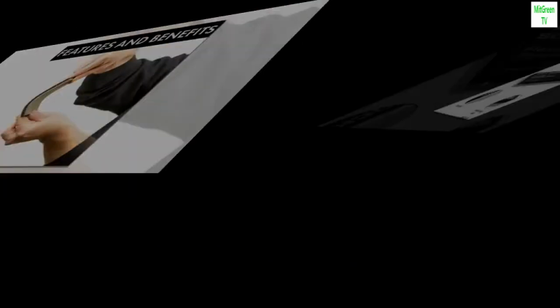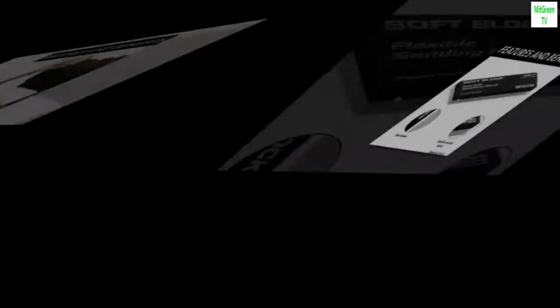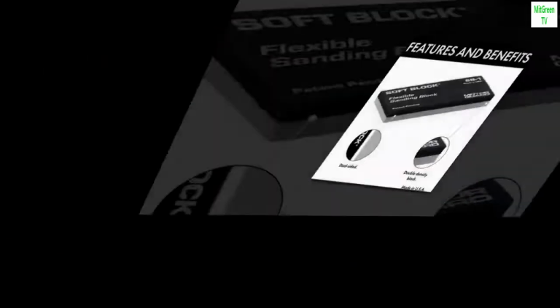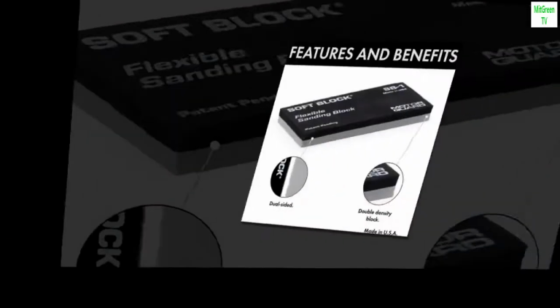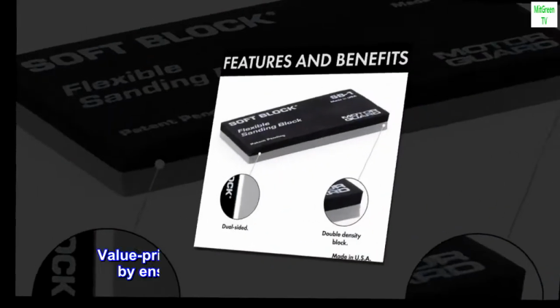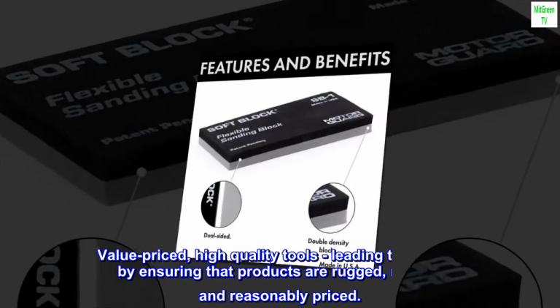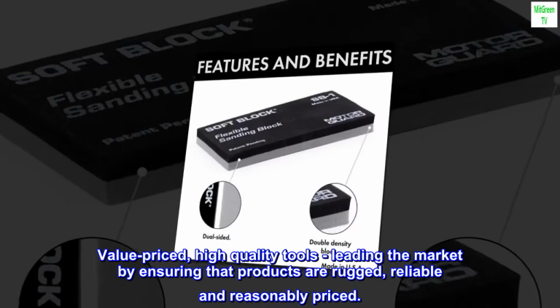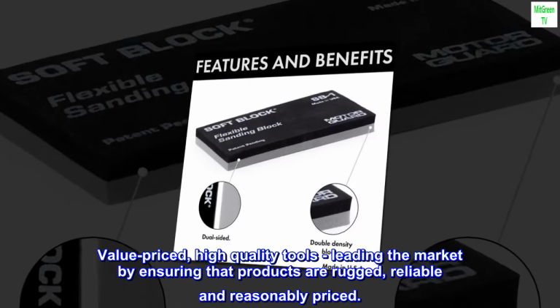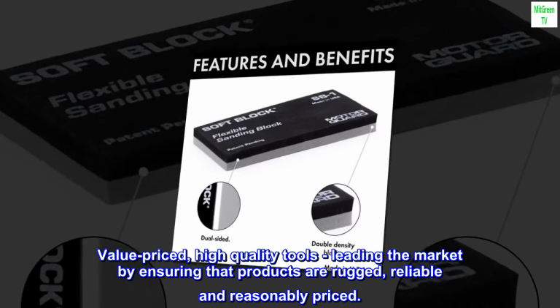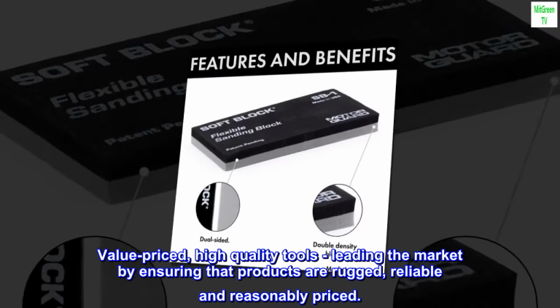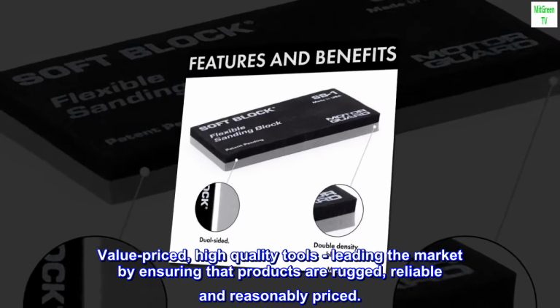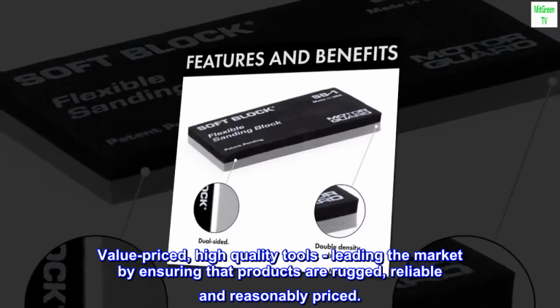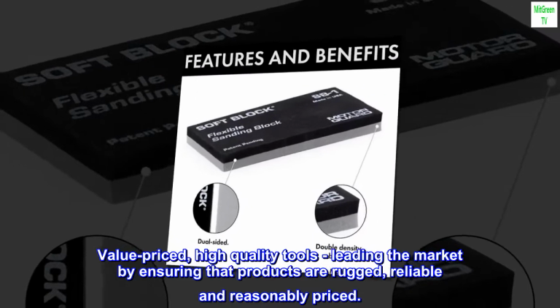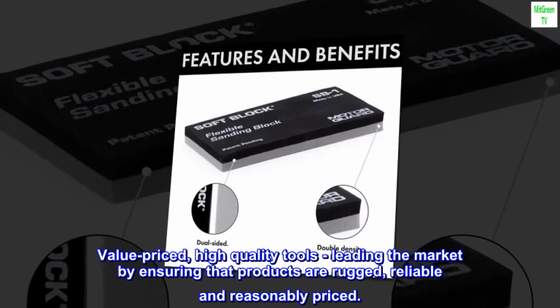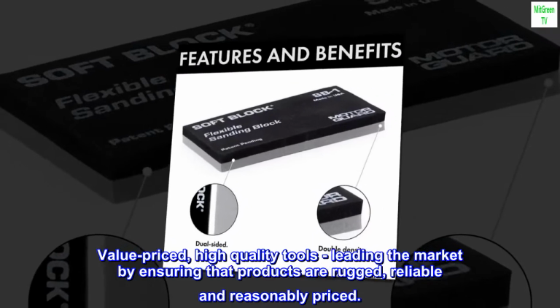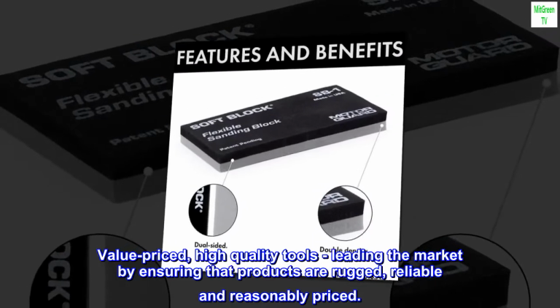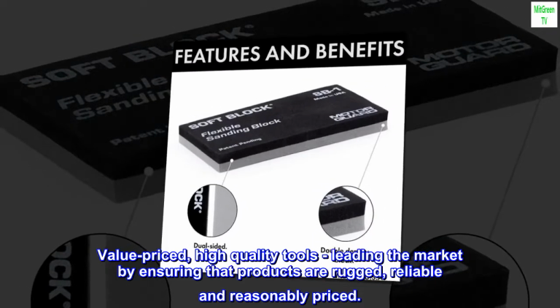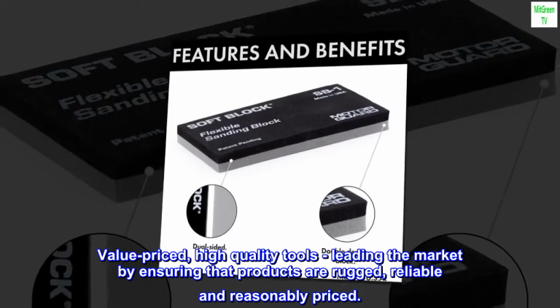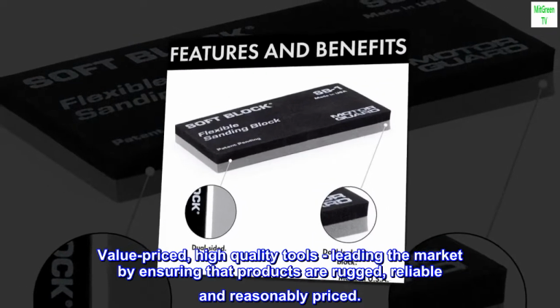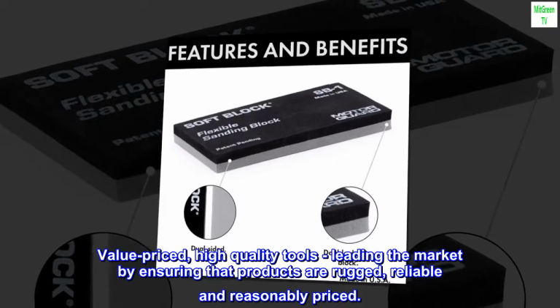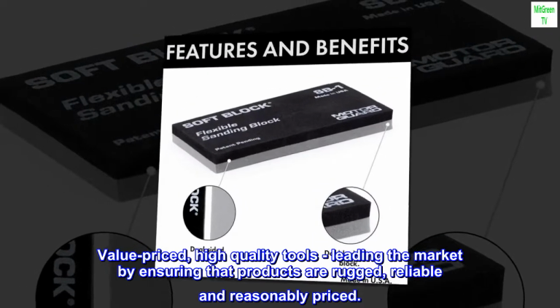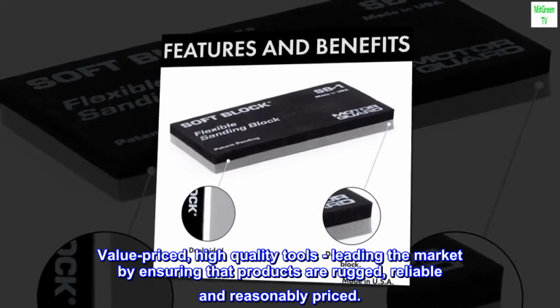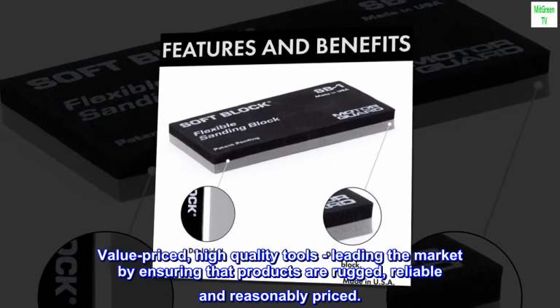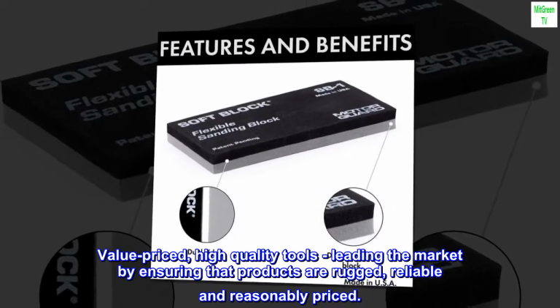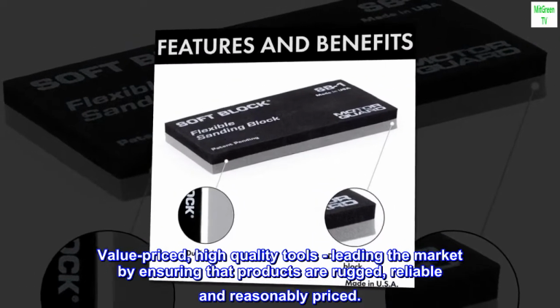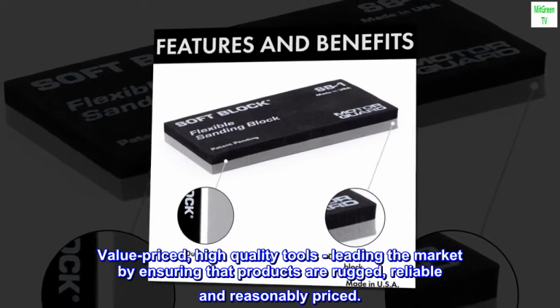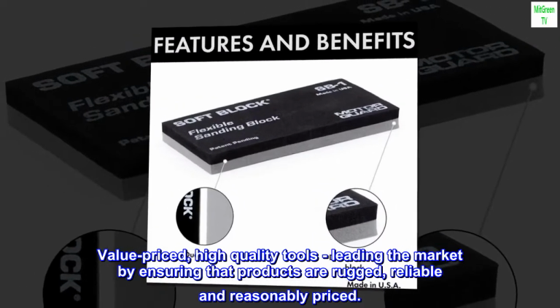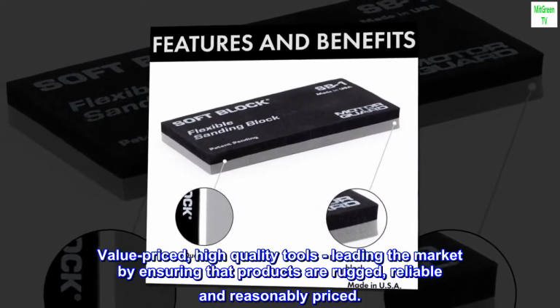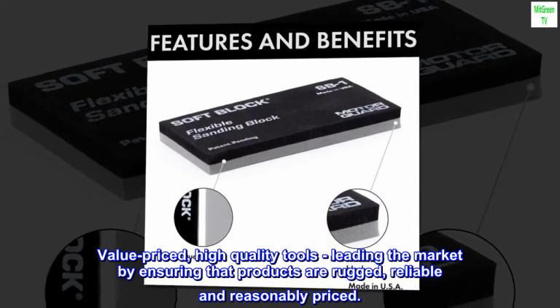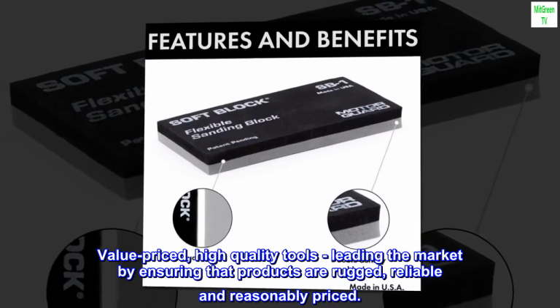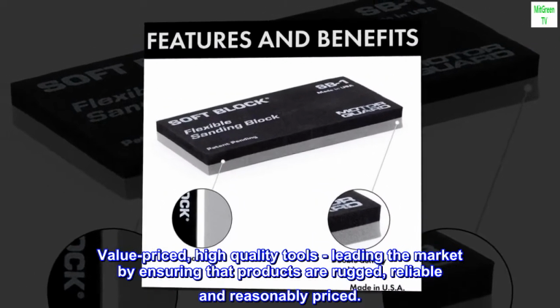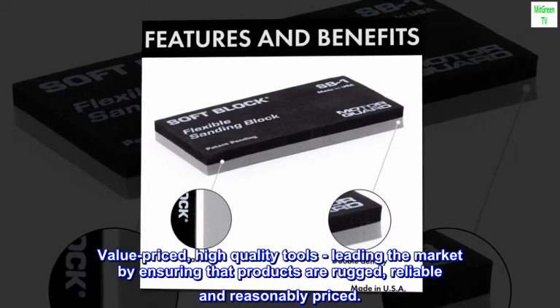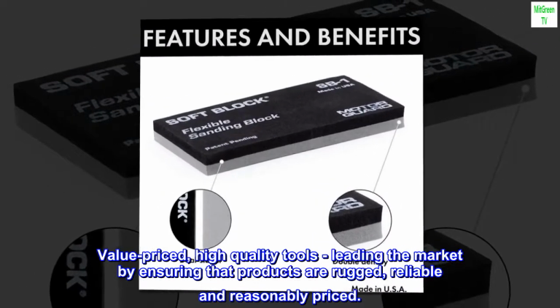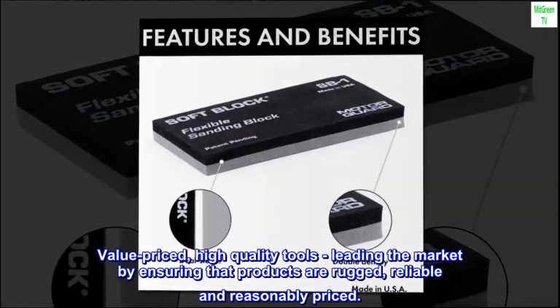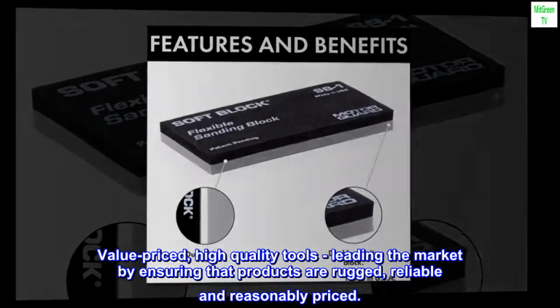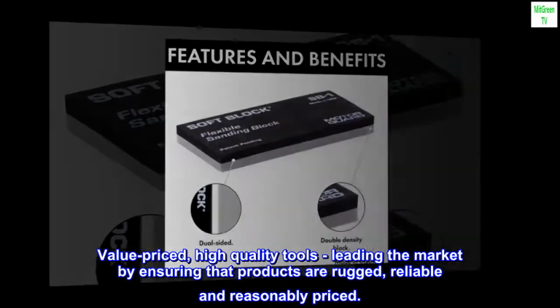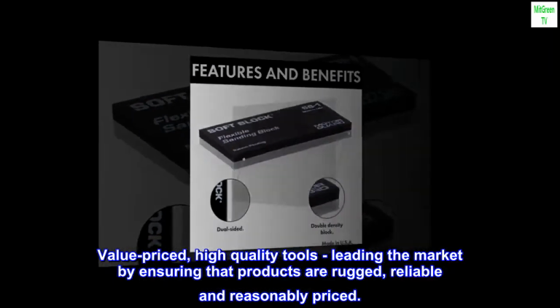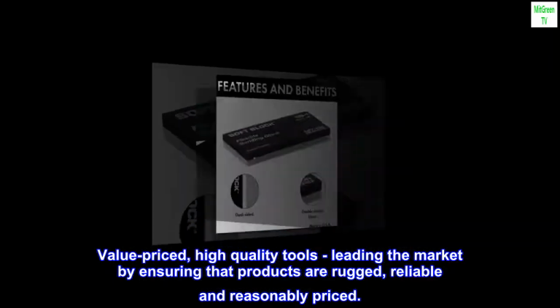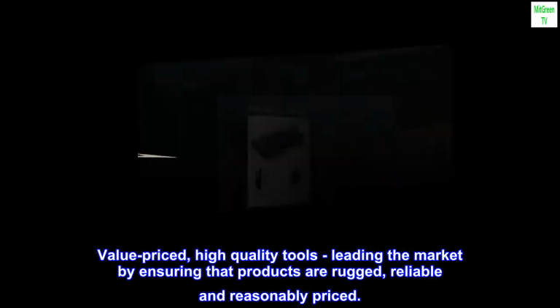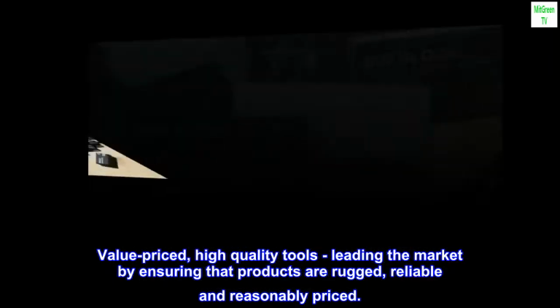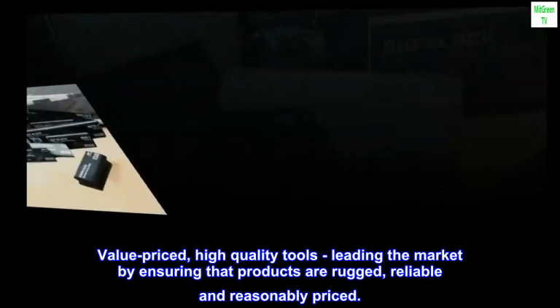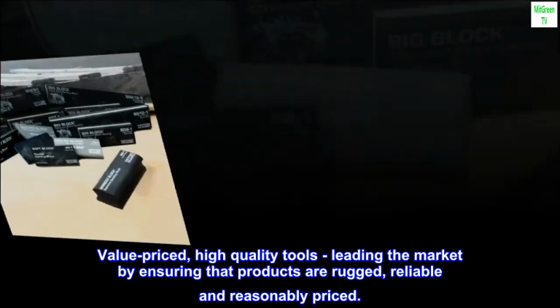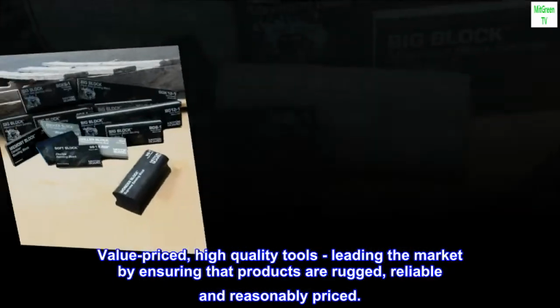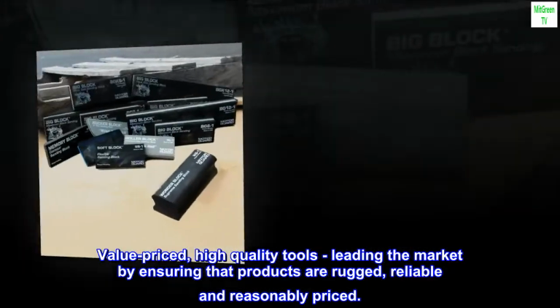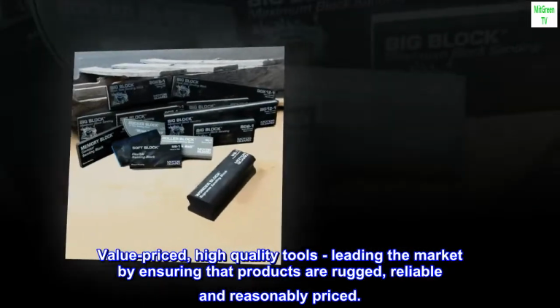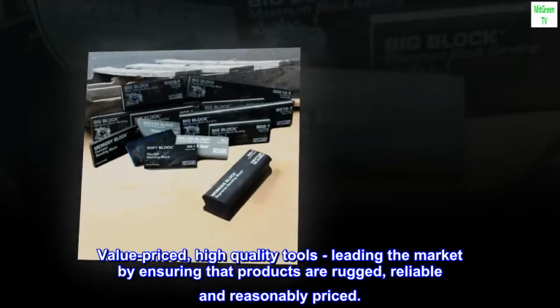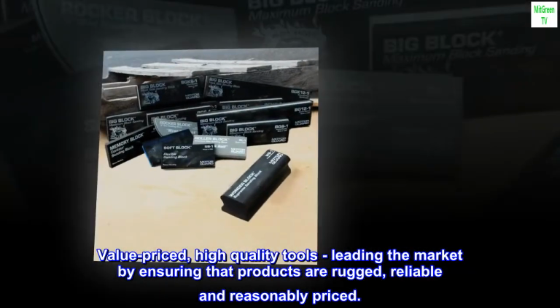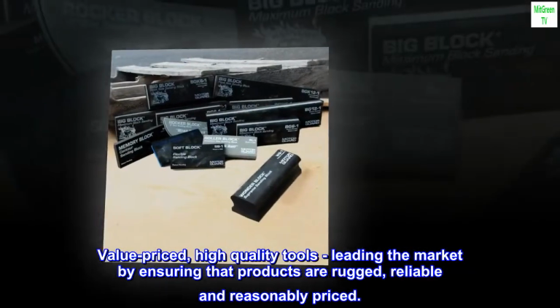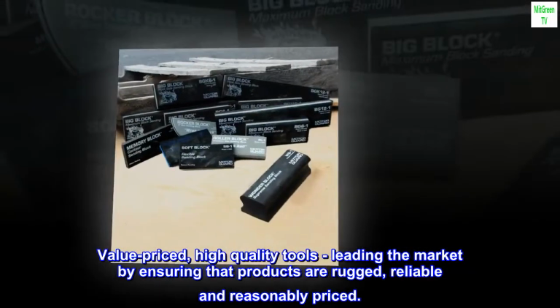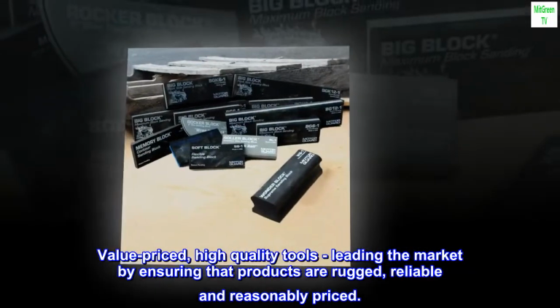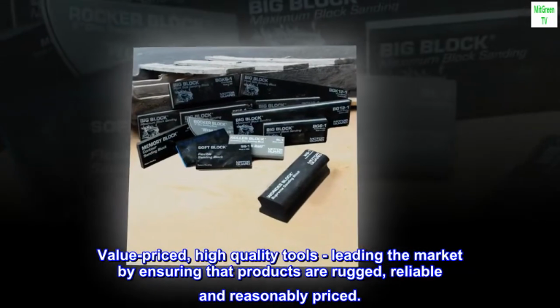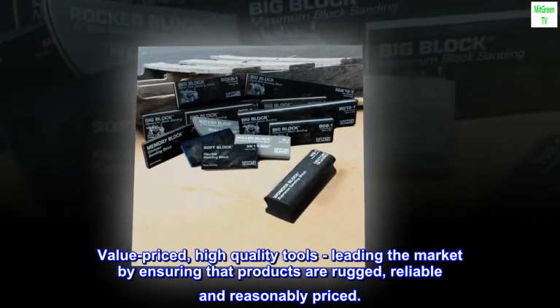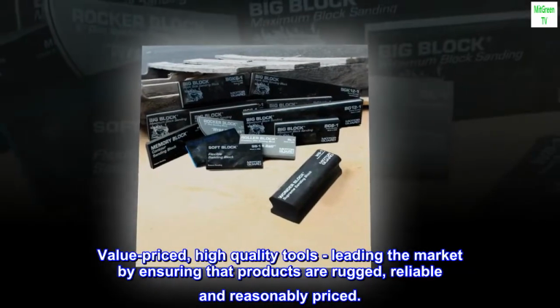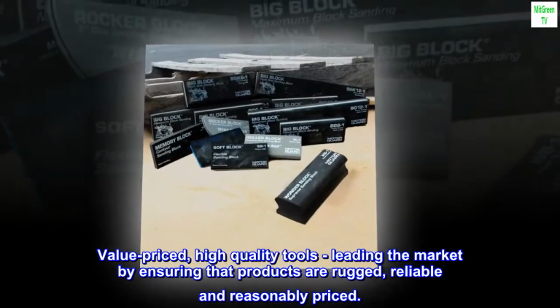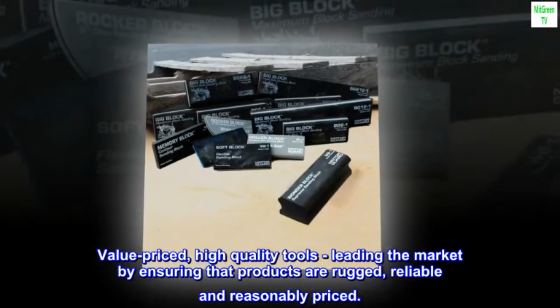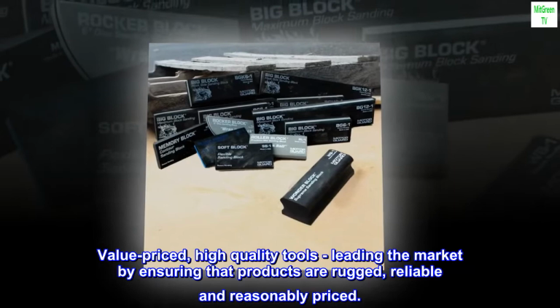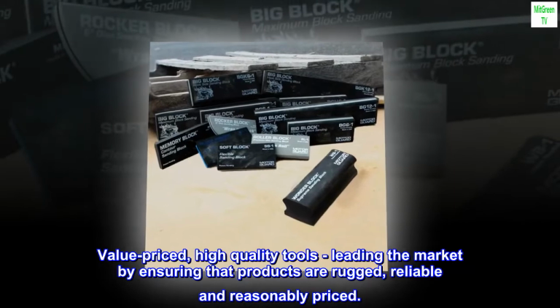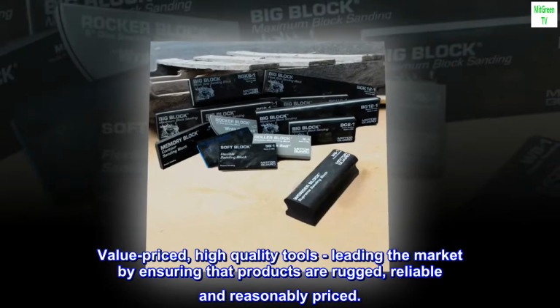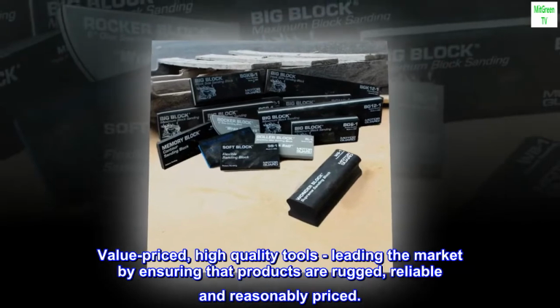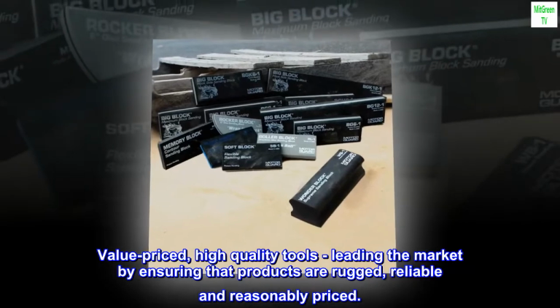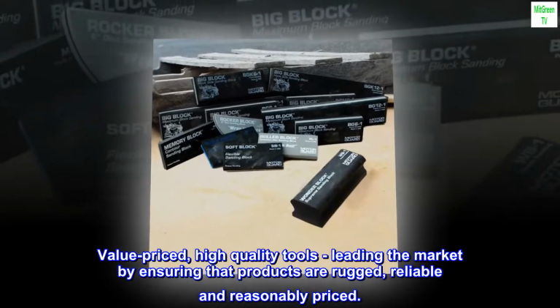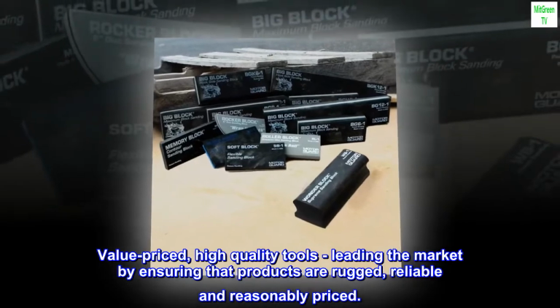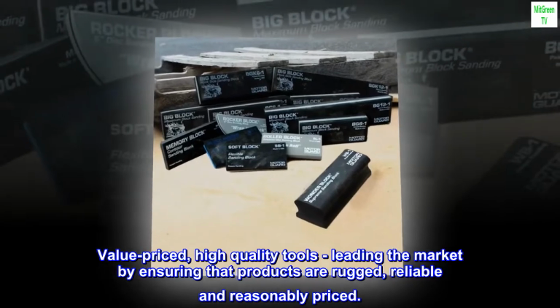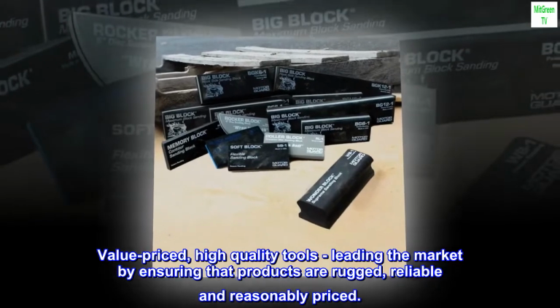Value-priced, high-quality tools — leading the market by ensuring that products are rugged, reliable, and reasonably priced.